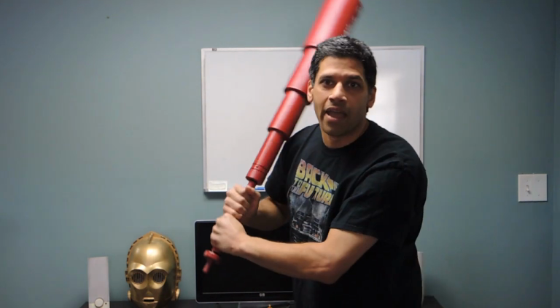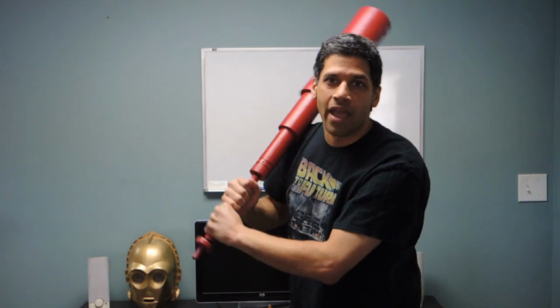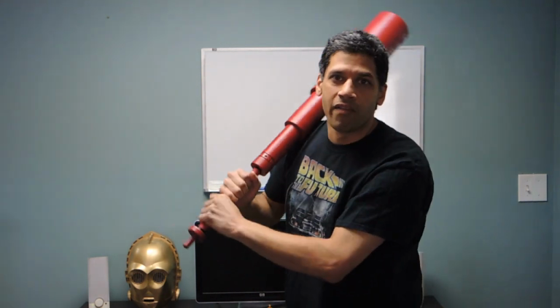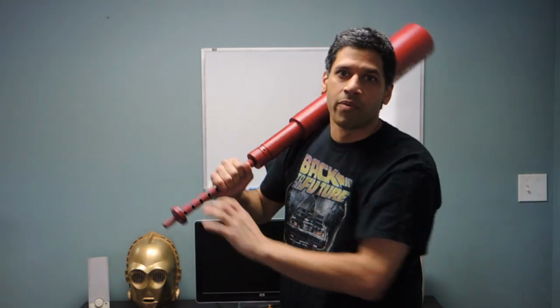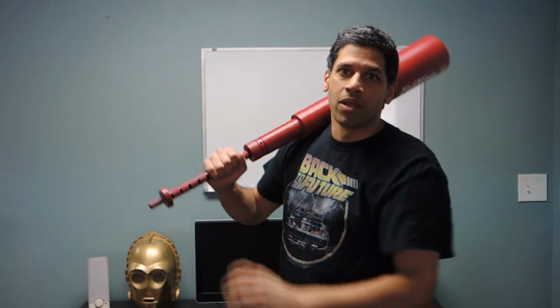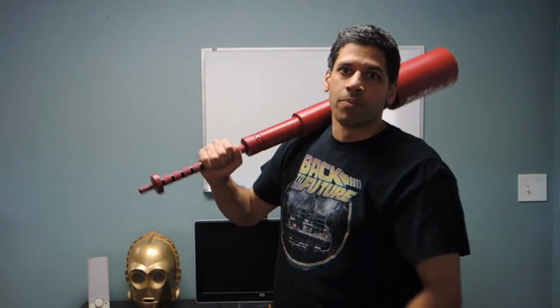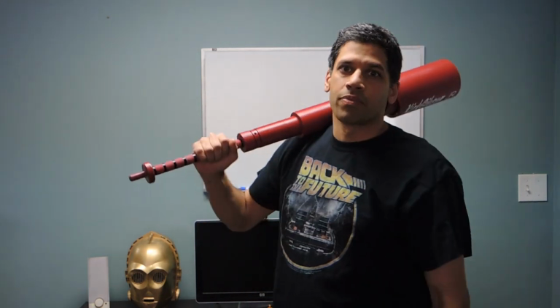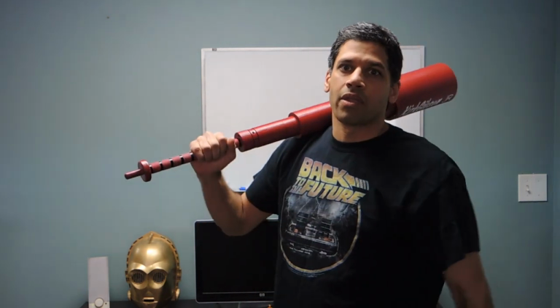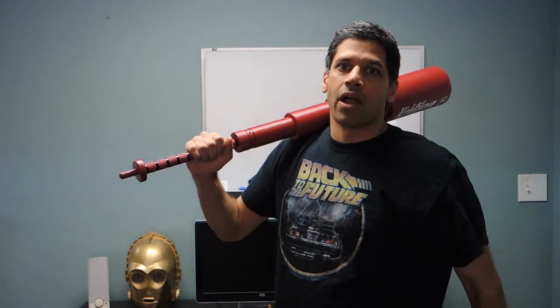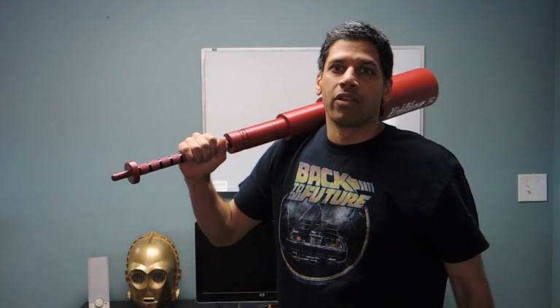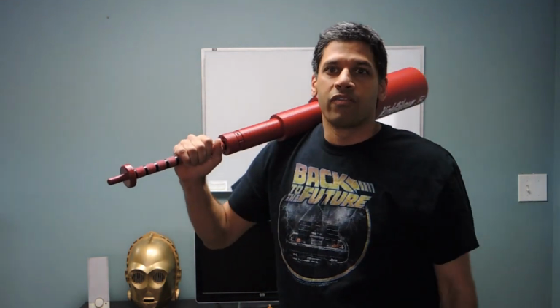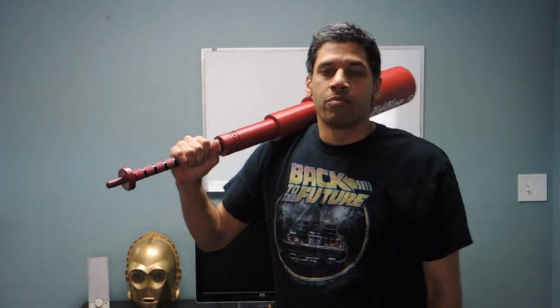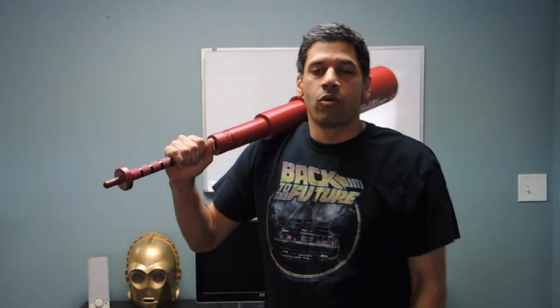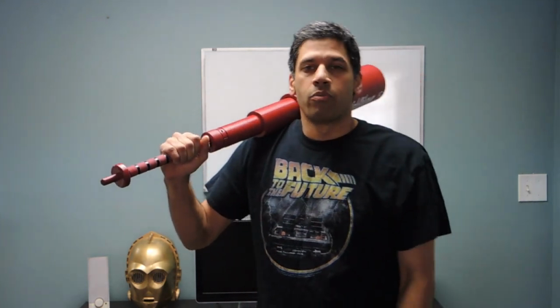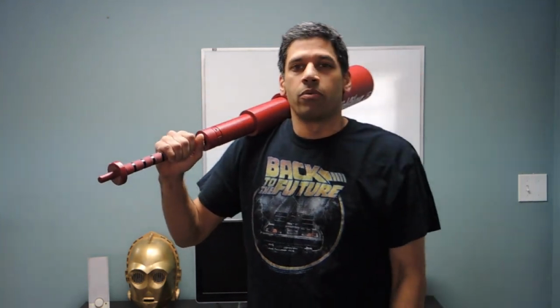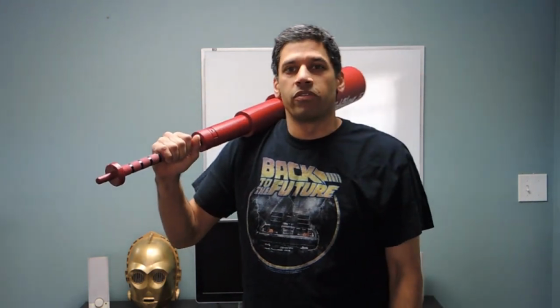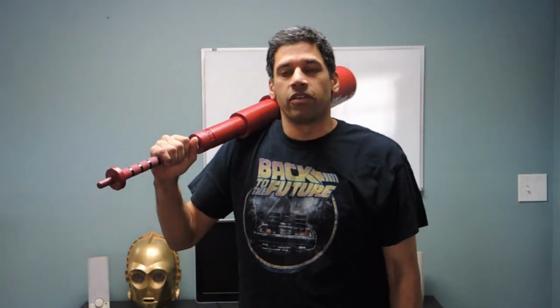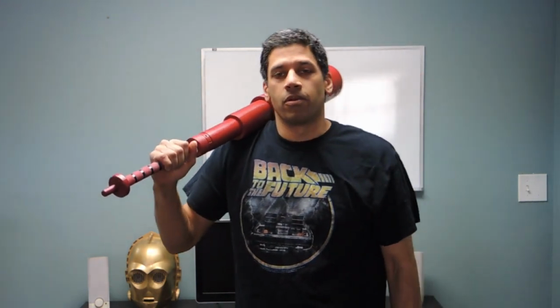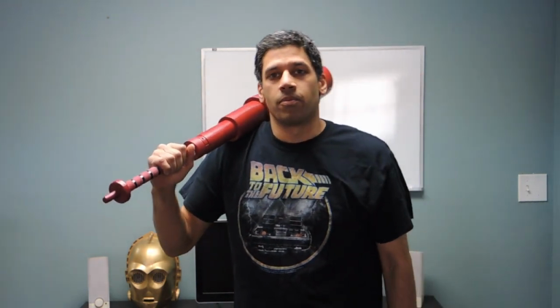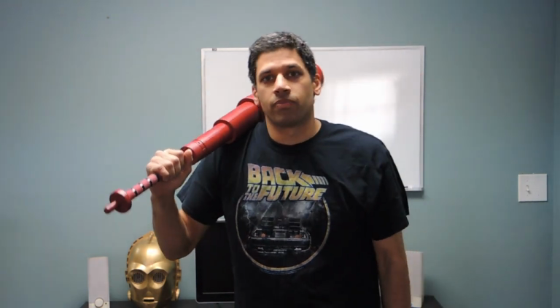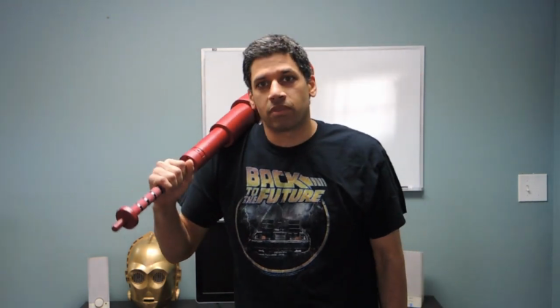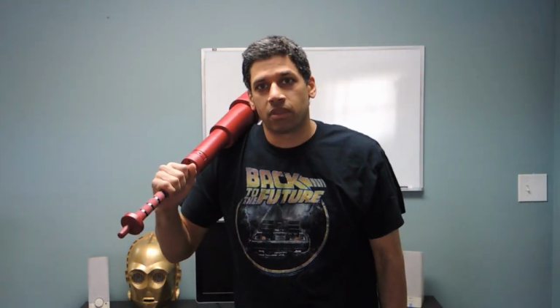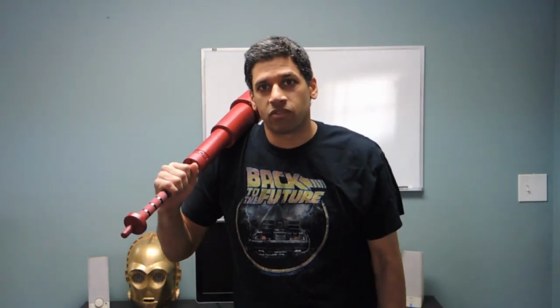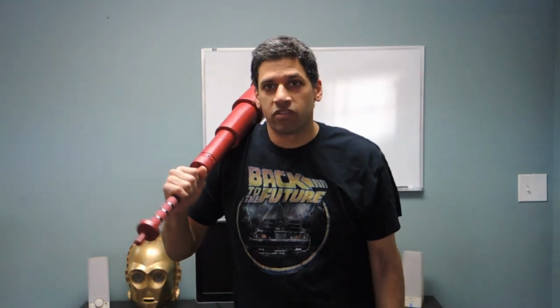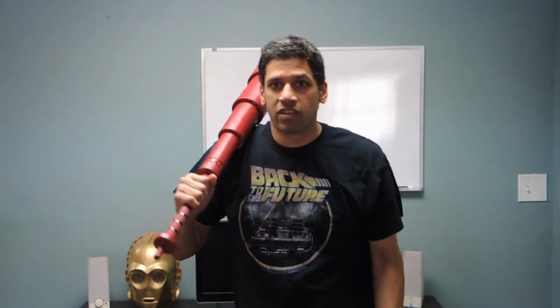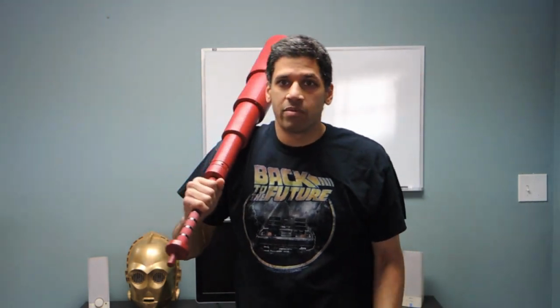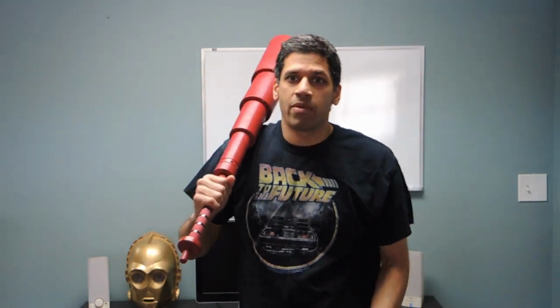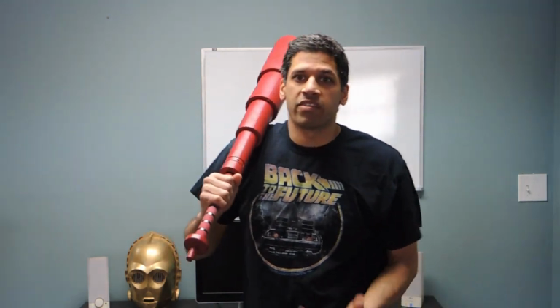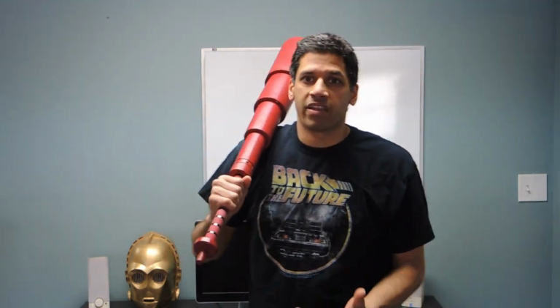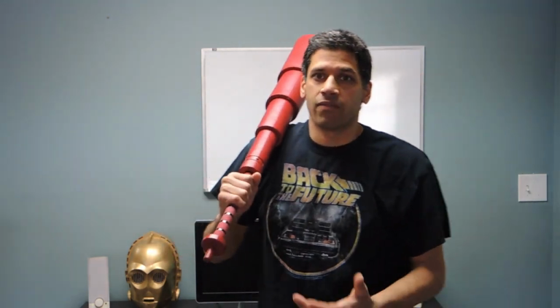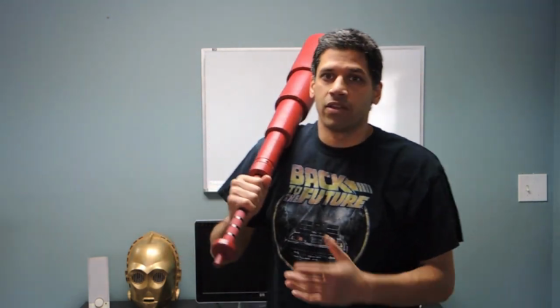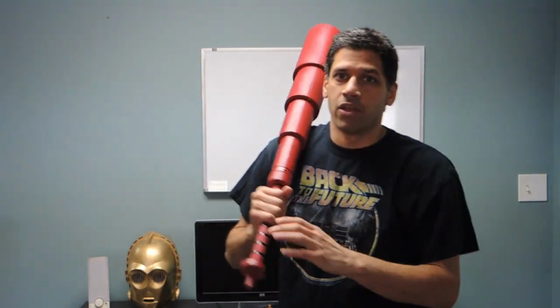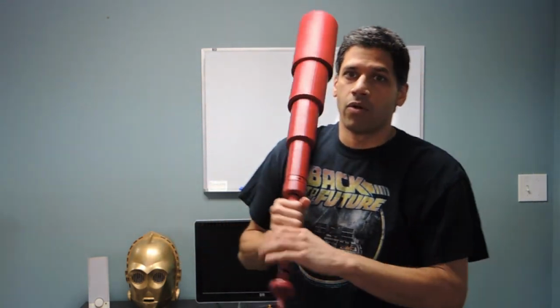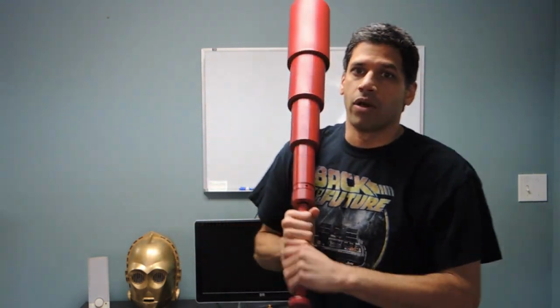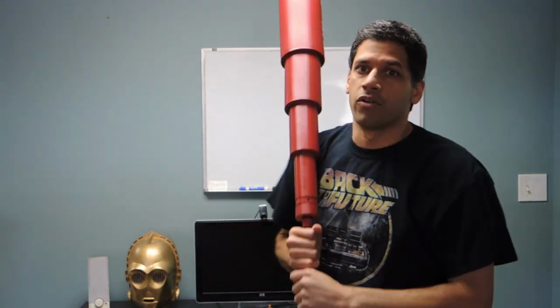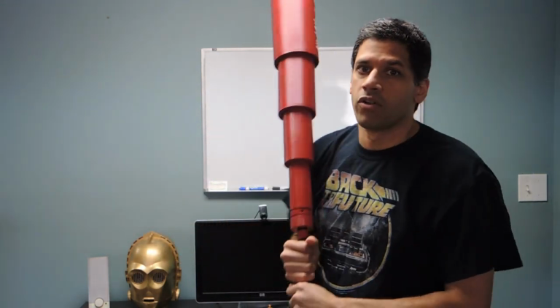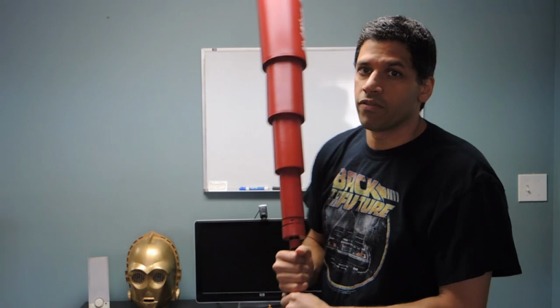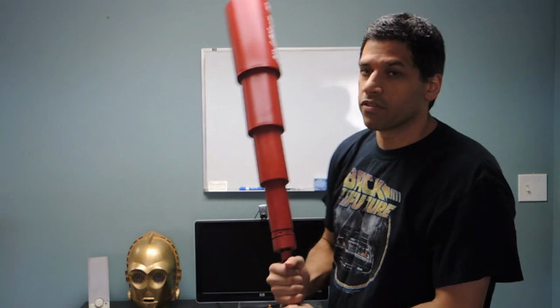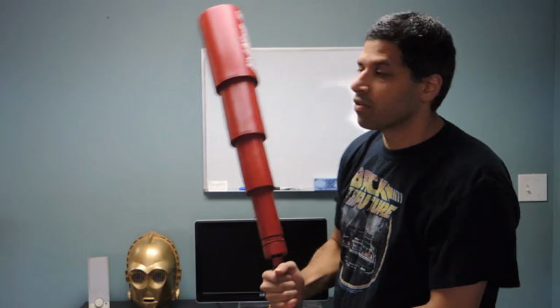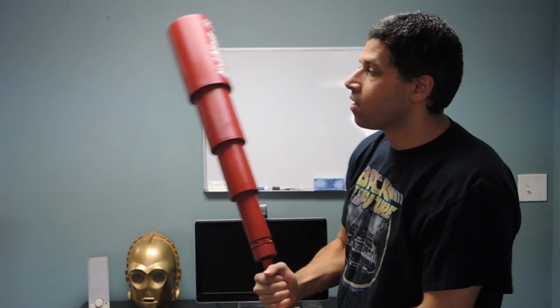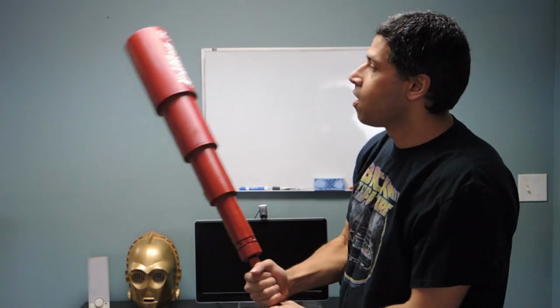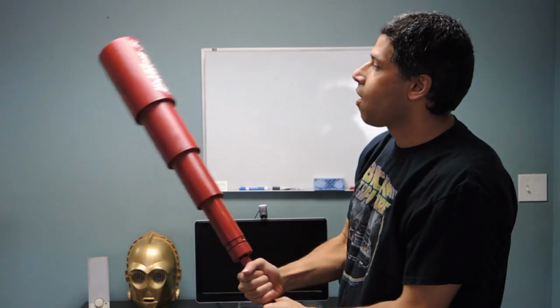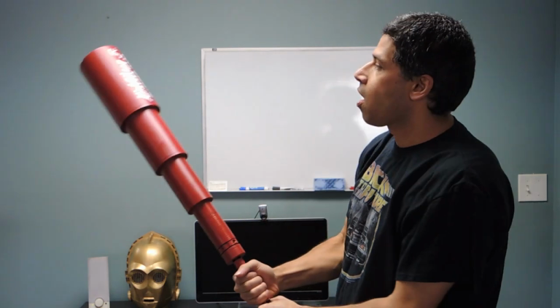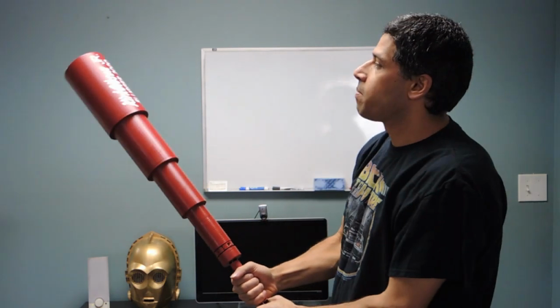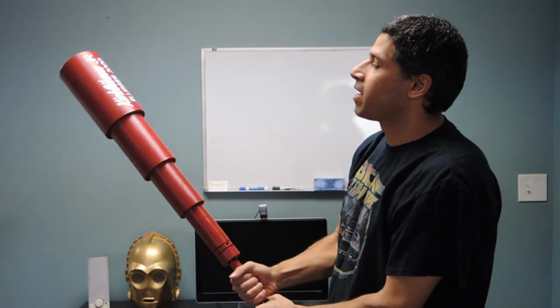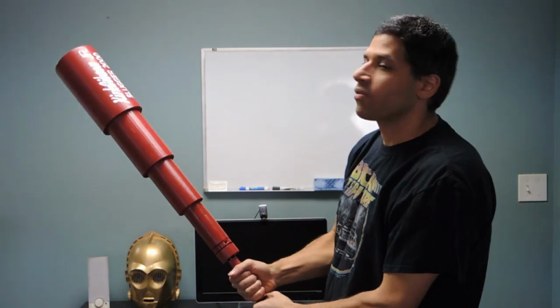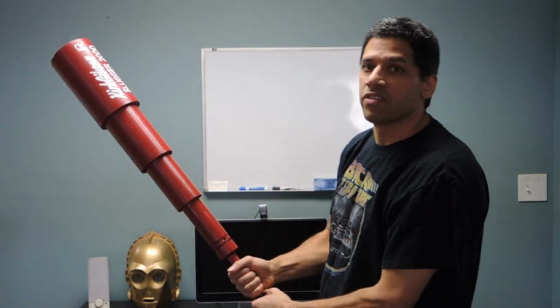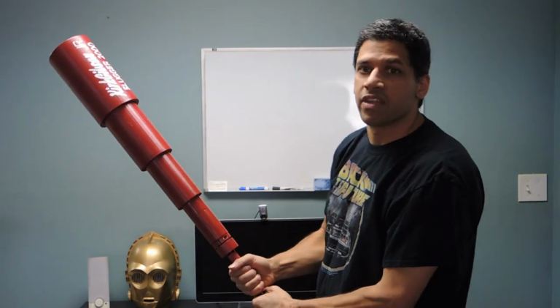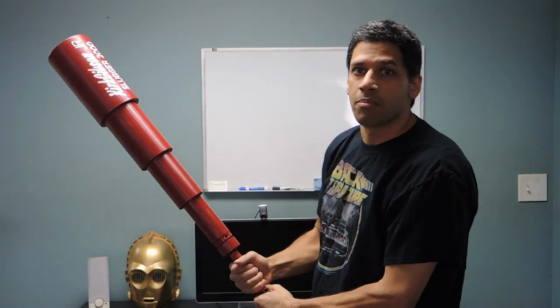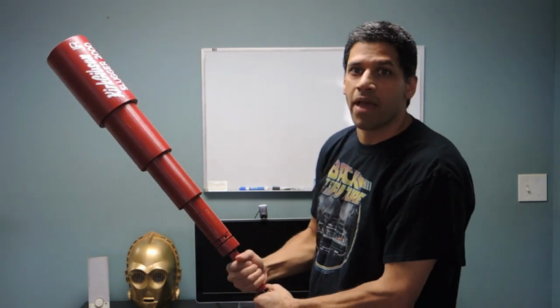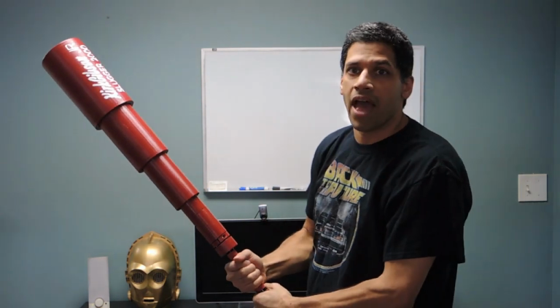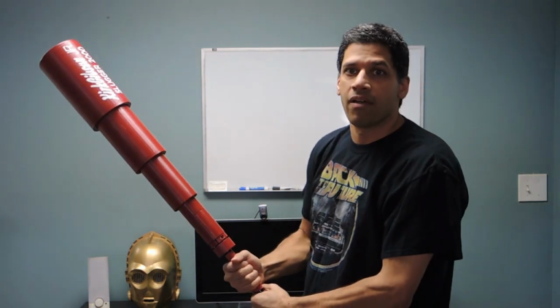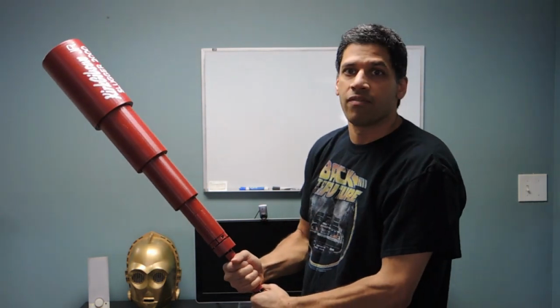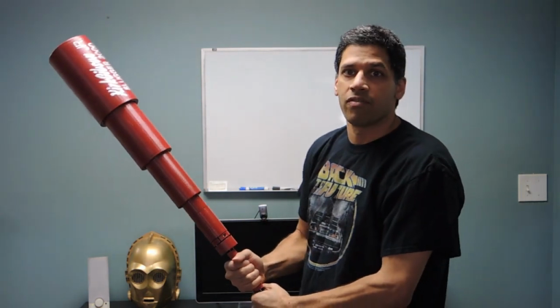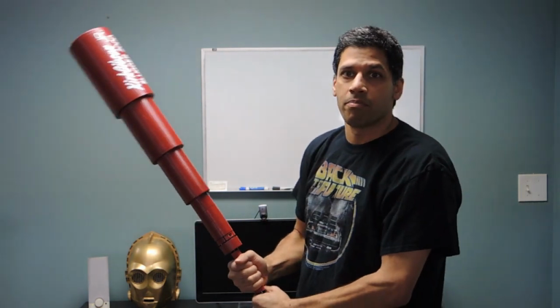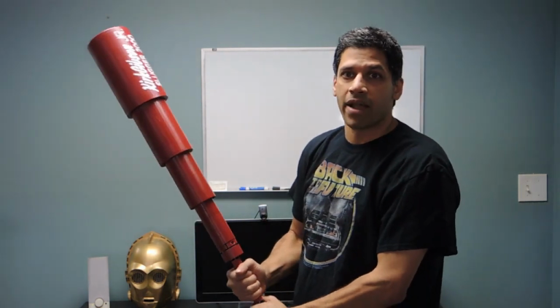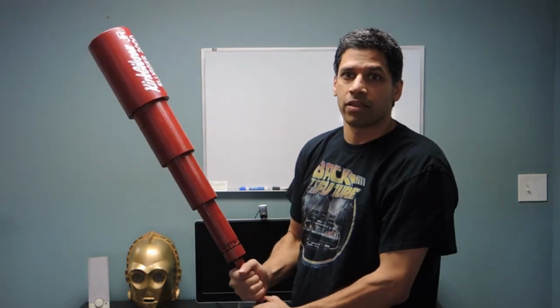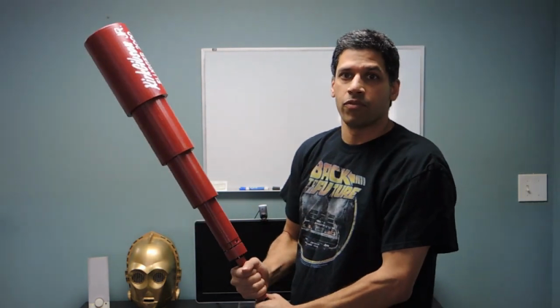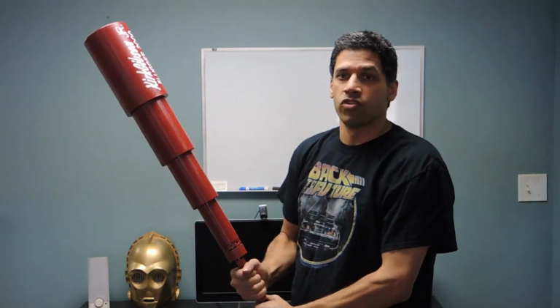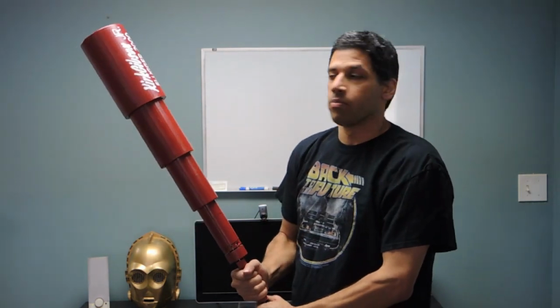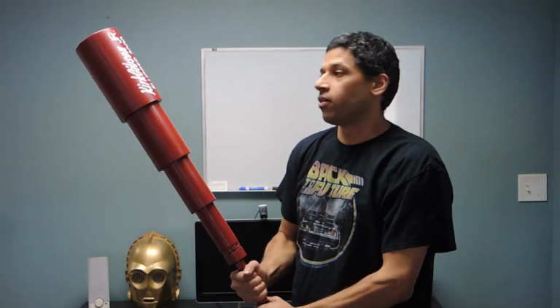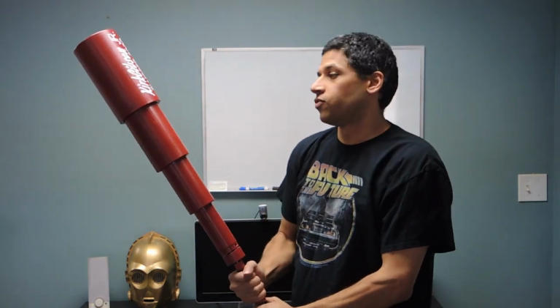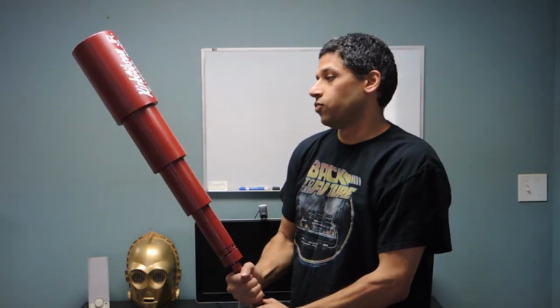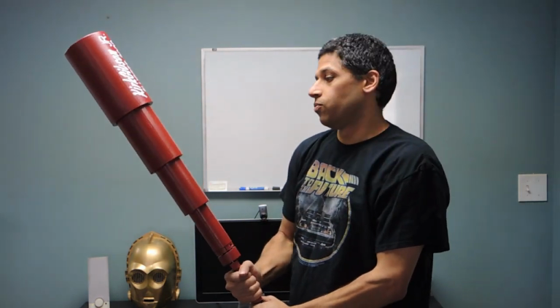Hey everybody, Ali from PokeBribbles here. This is going to be my second video on Griff's automatically extending bat from Back to the Future Part 2.